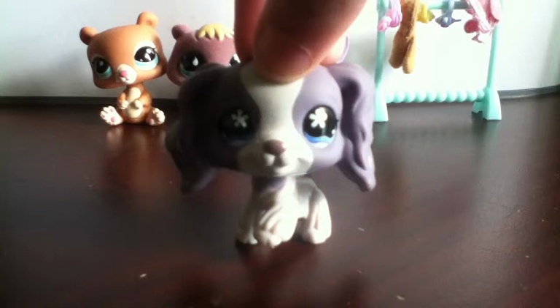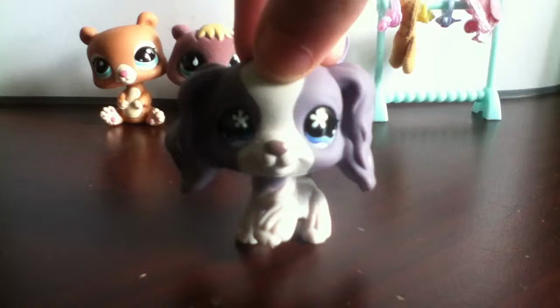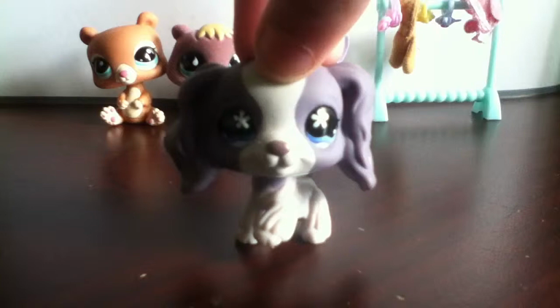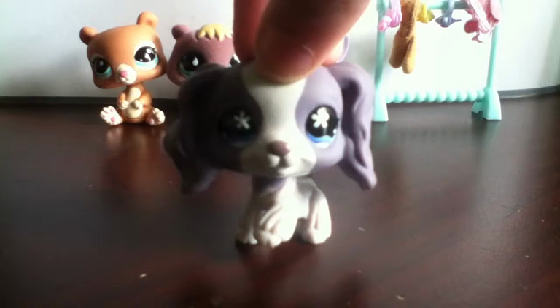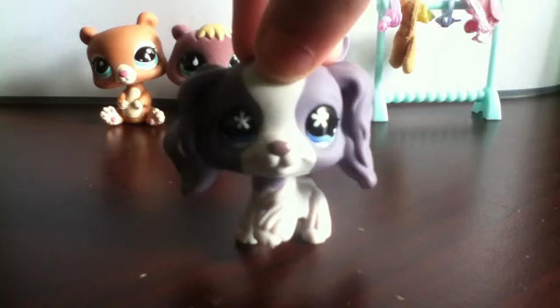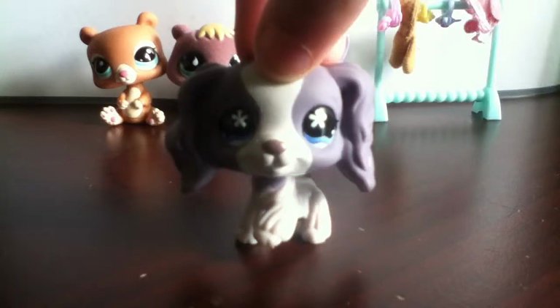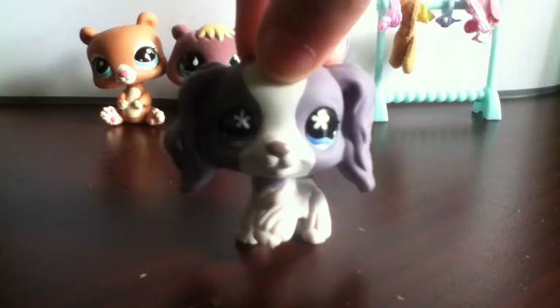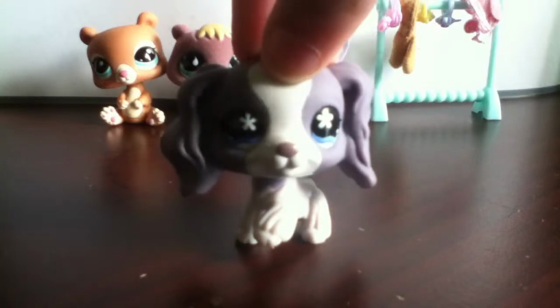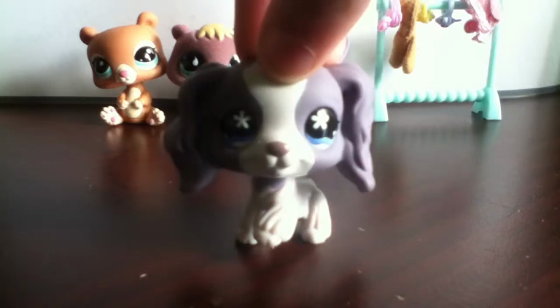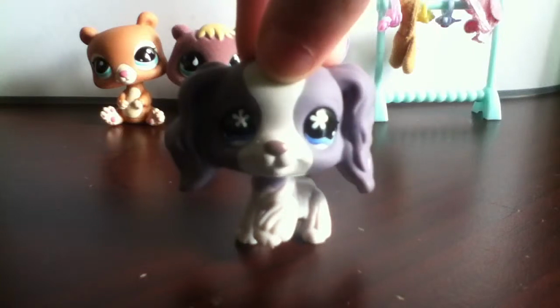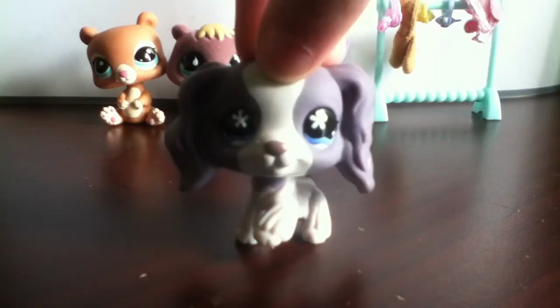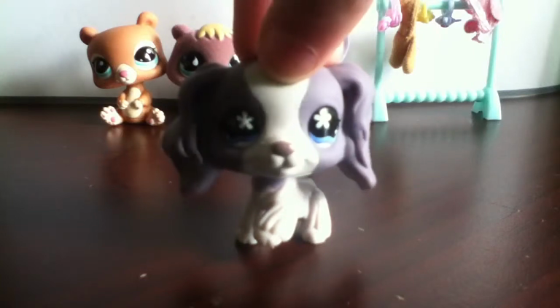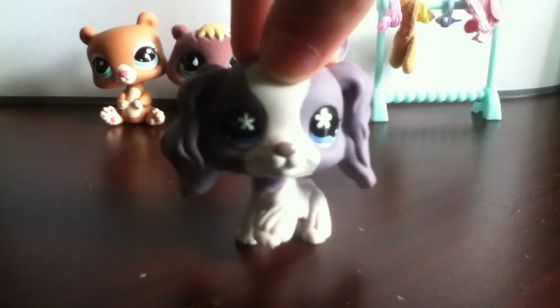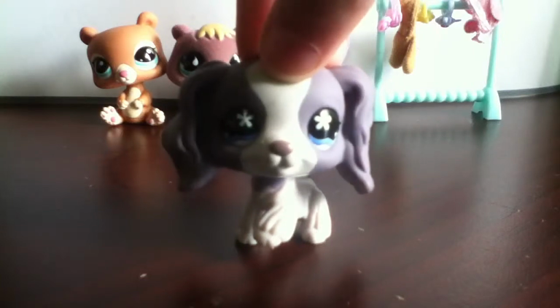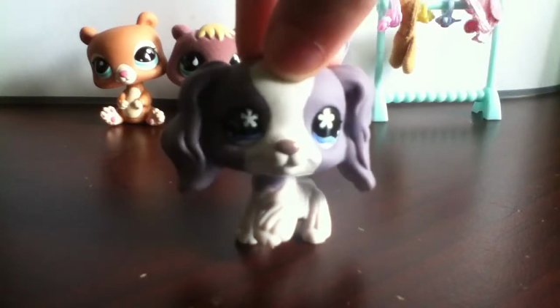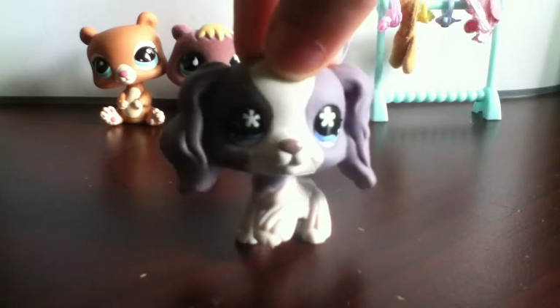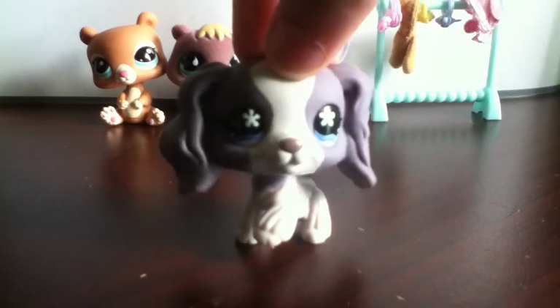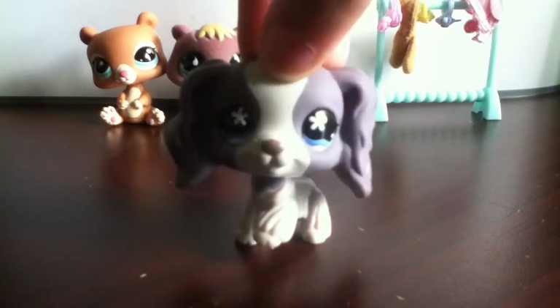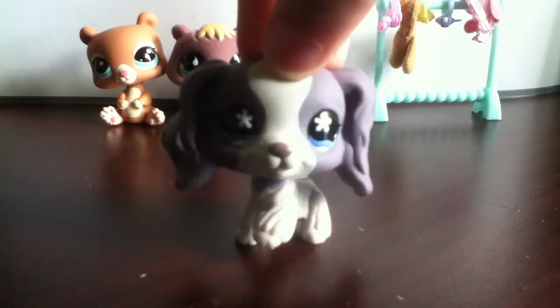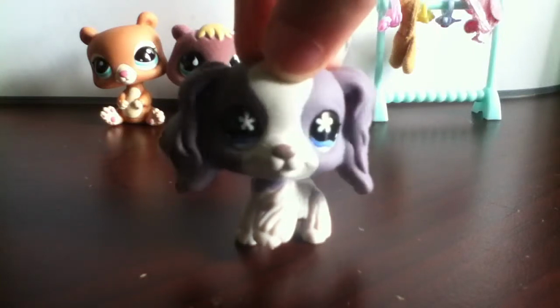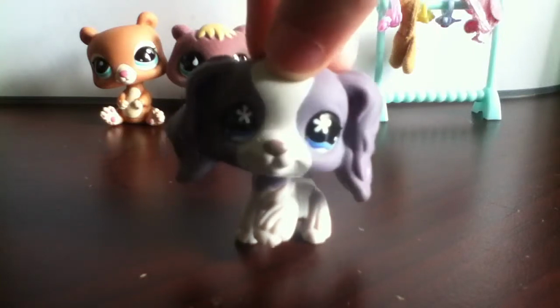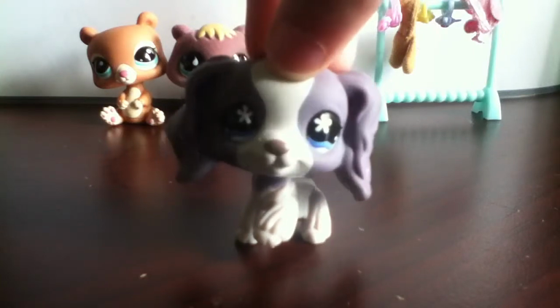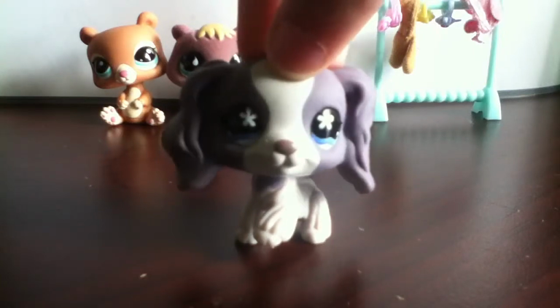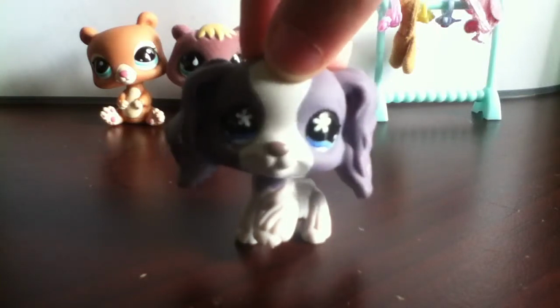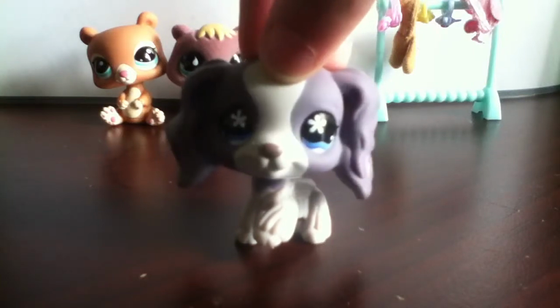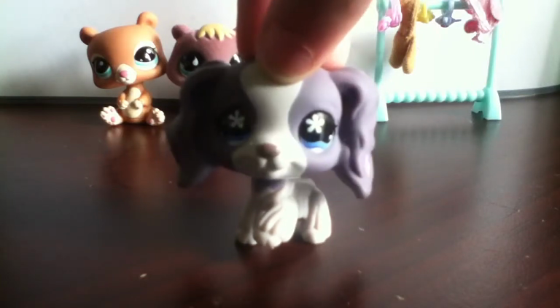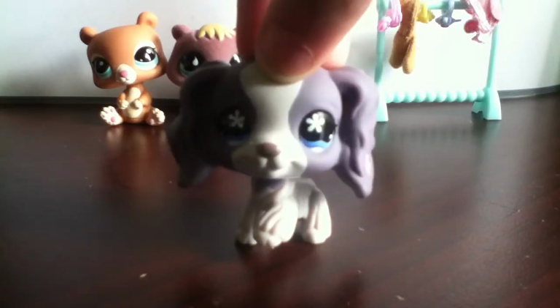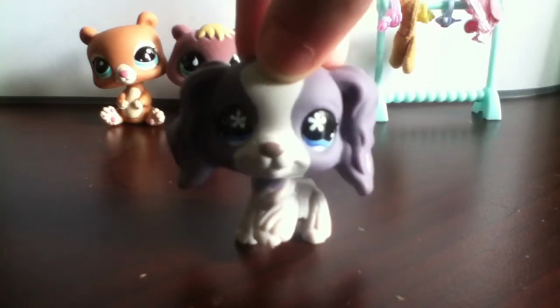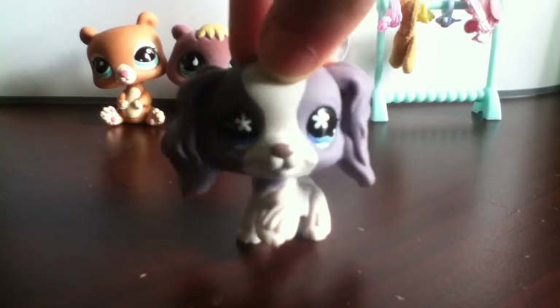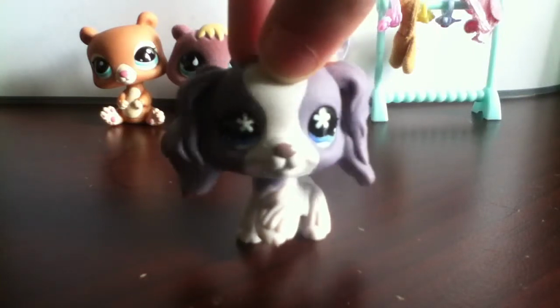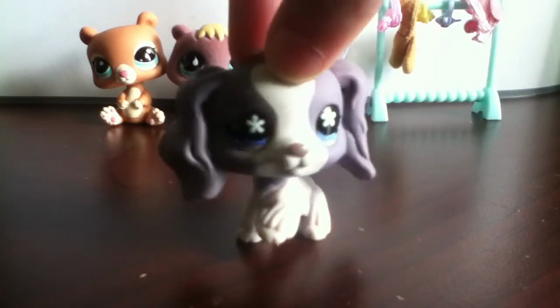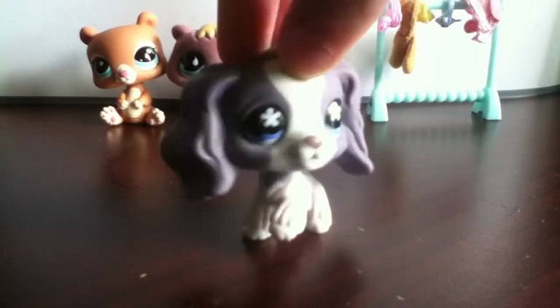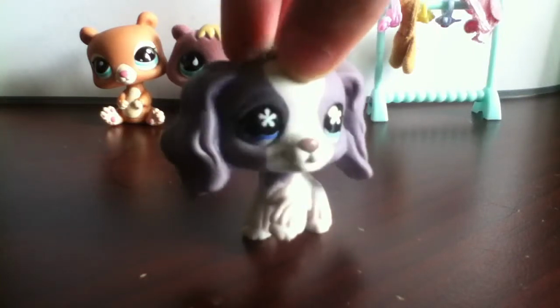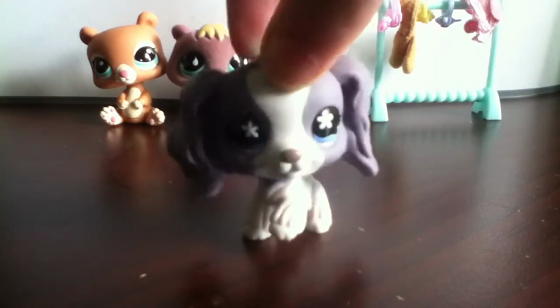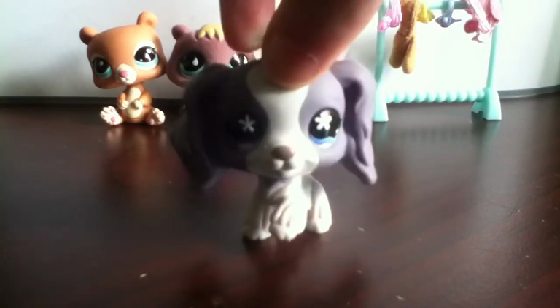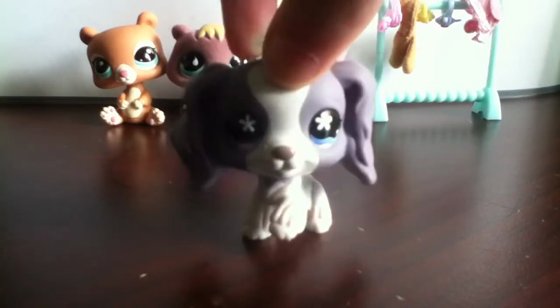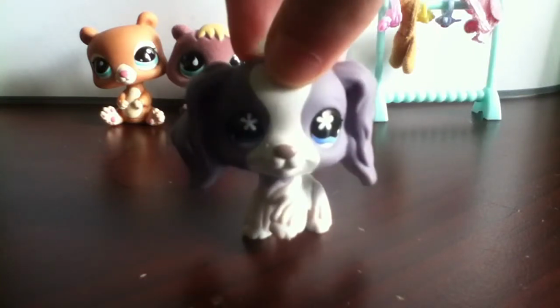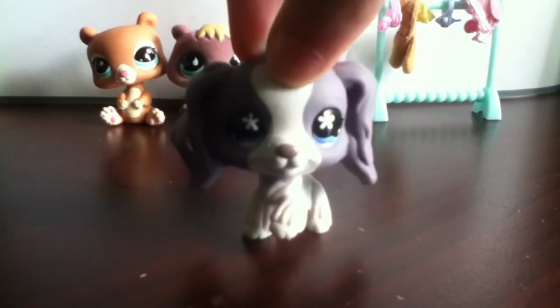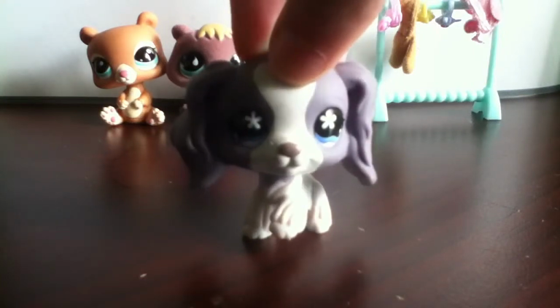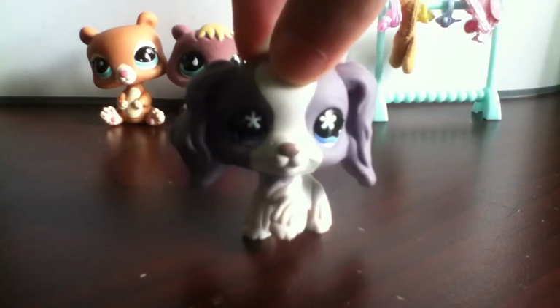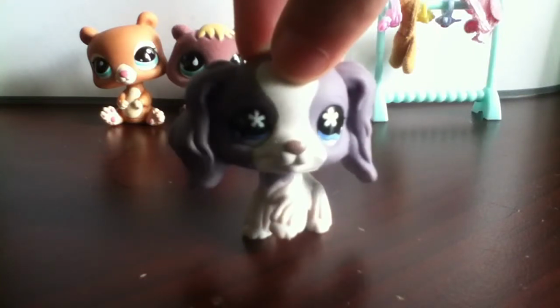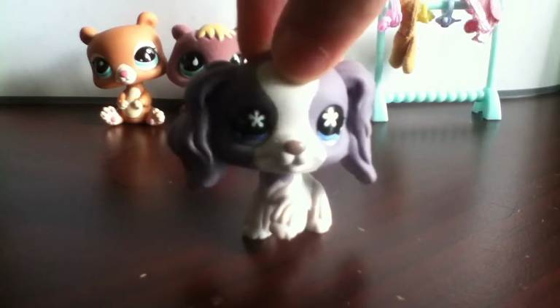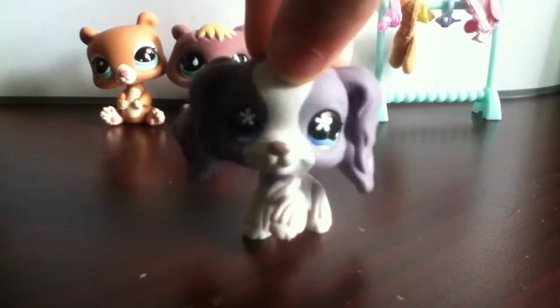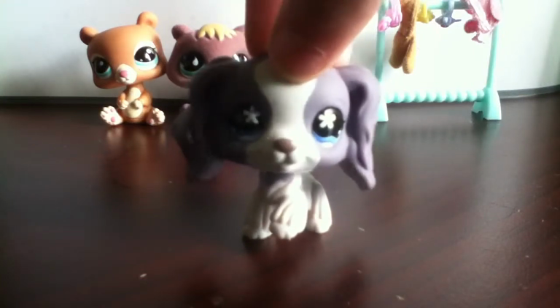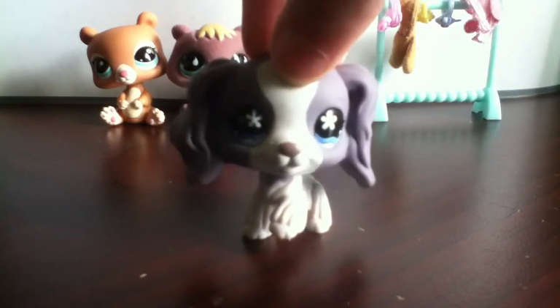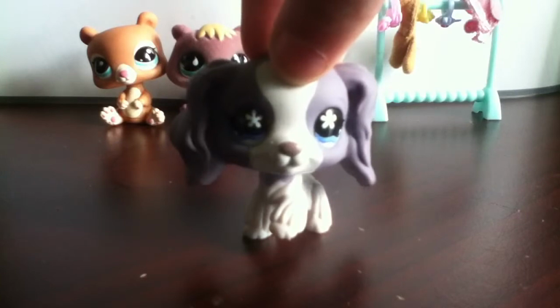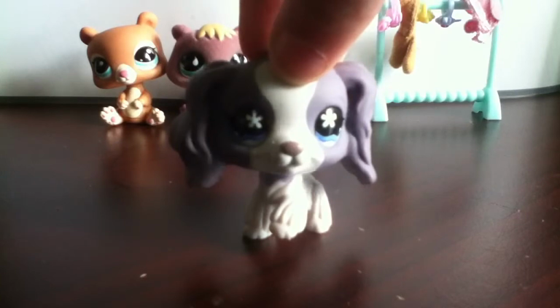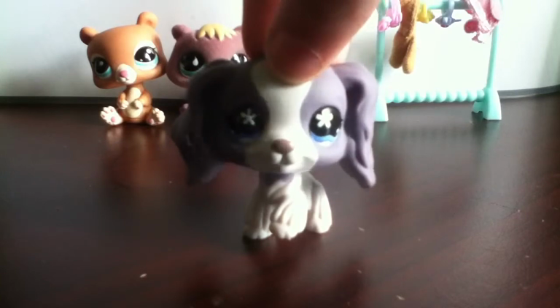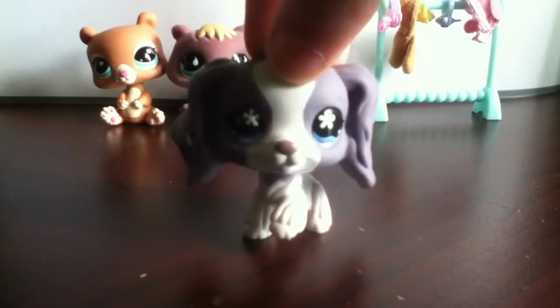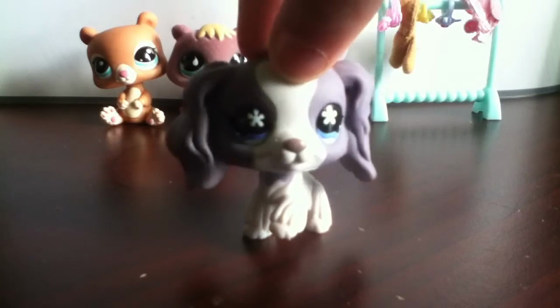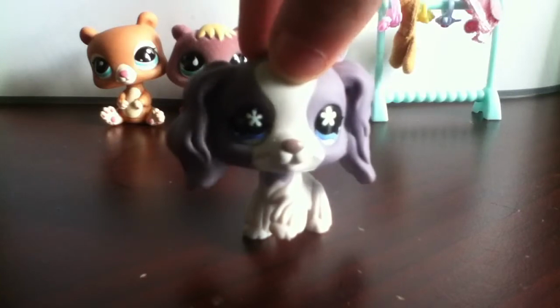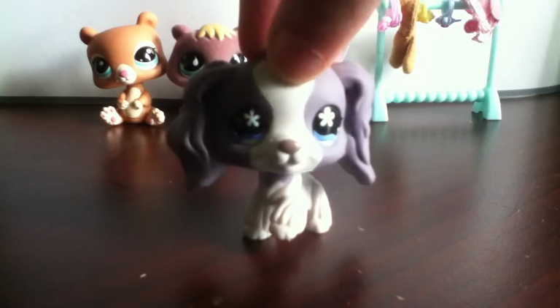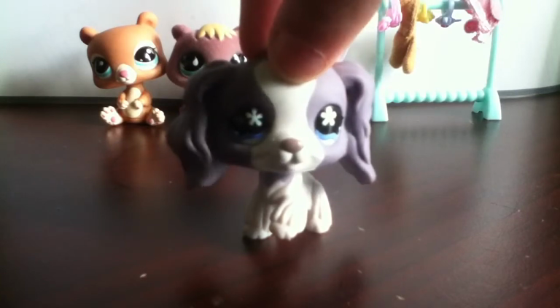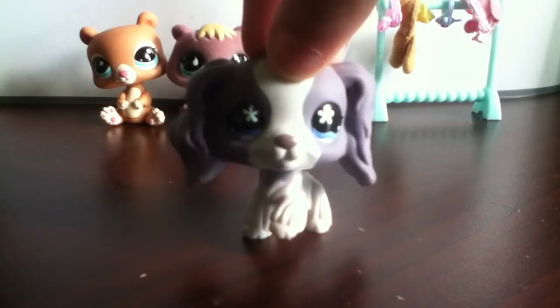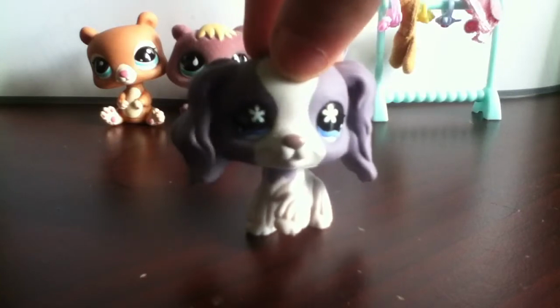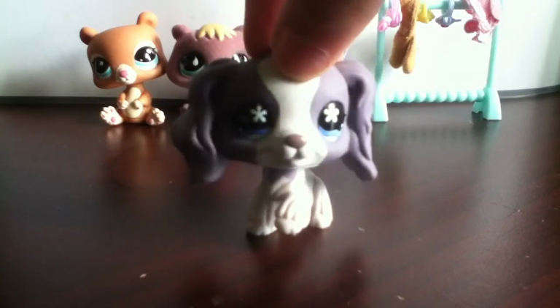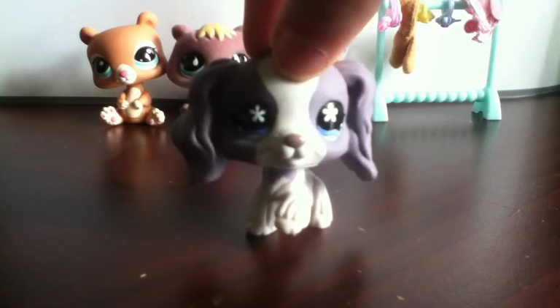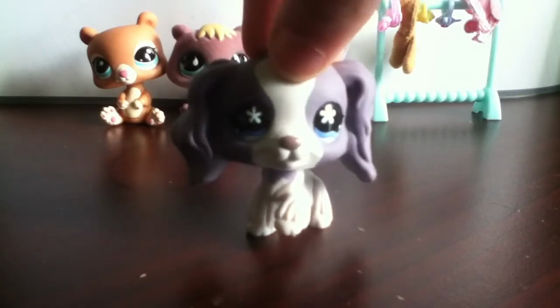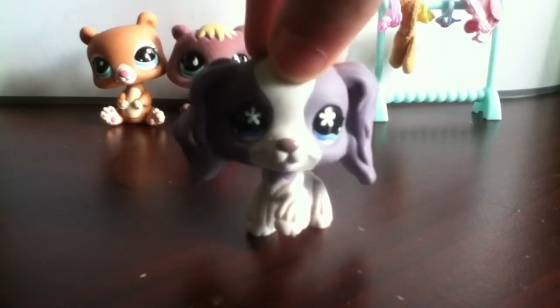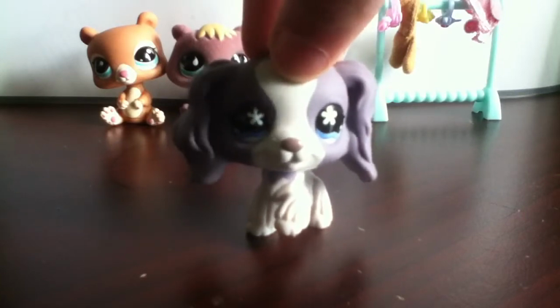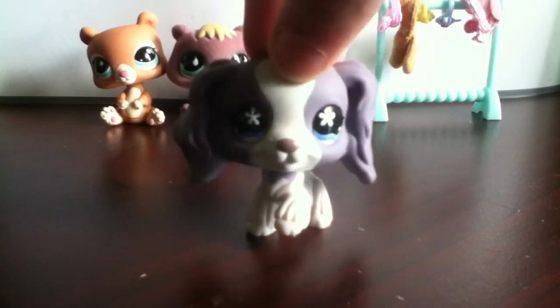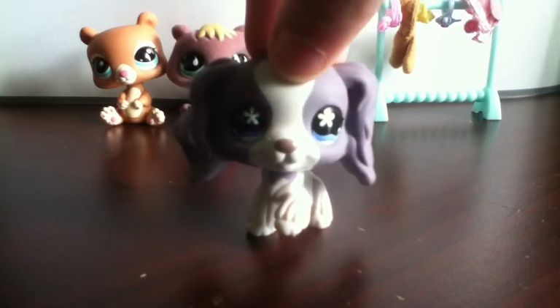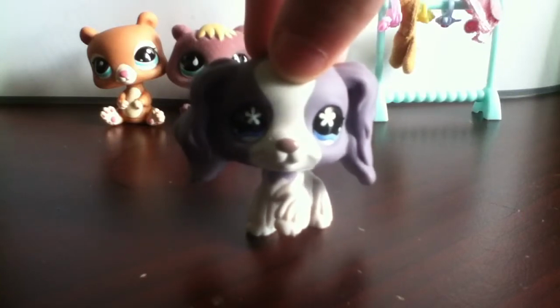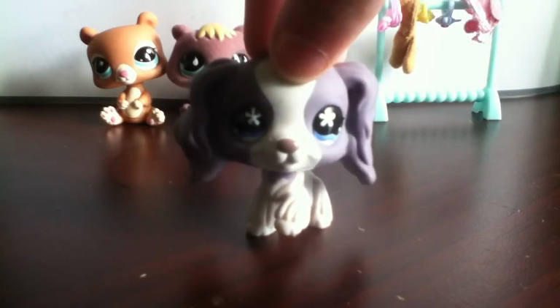Hey guys, it's me, LovePink419, and welcome to What I Got on eBay Part 4.